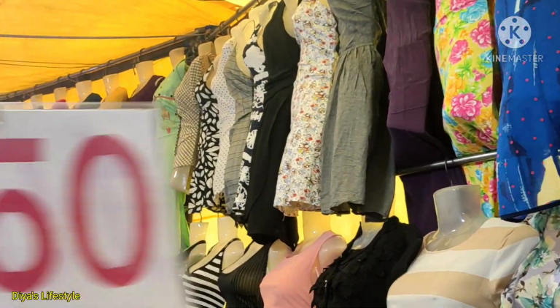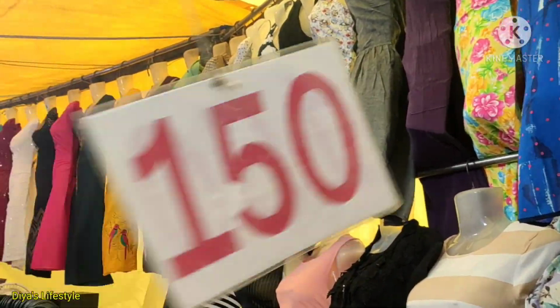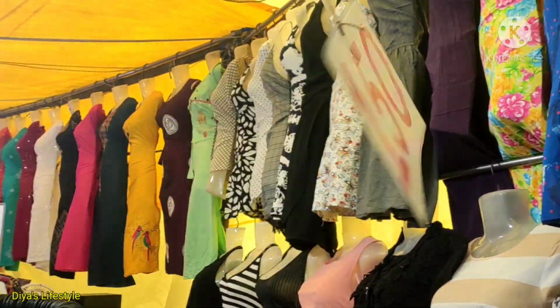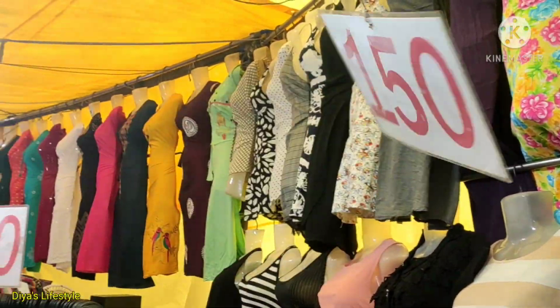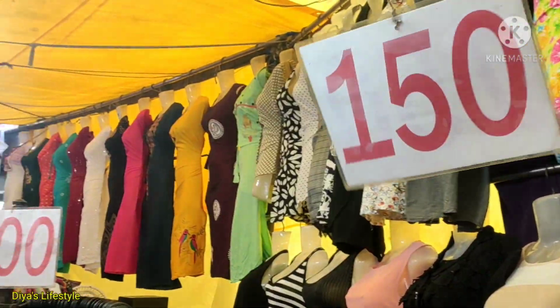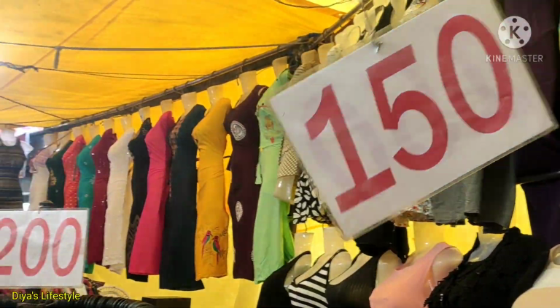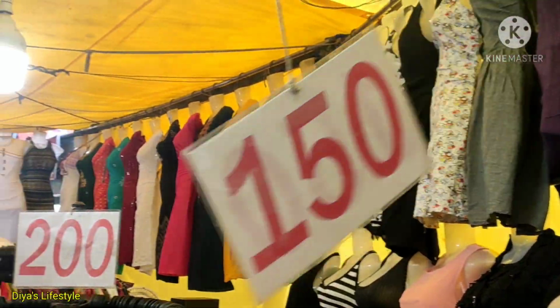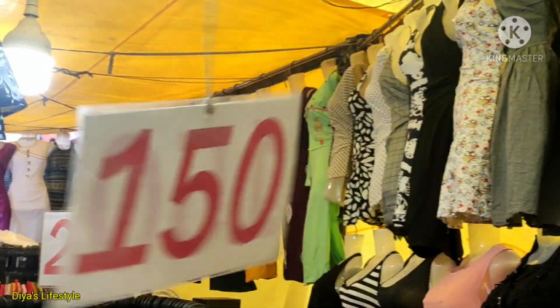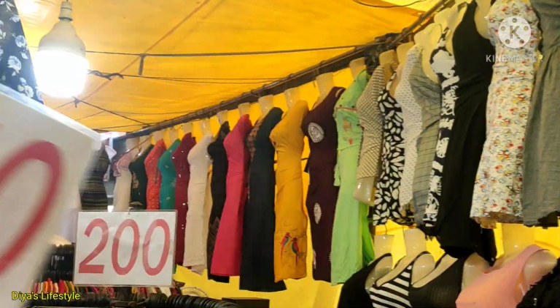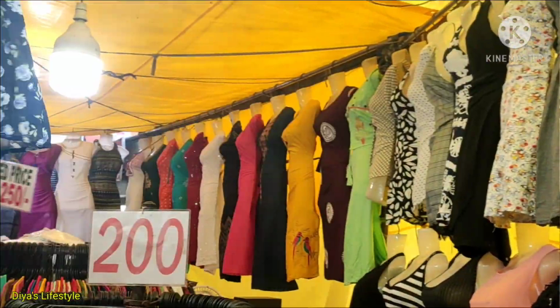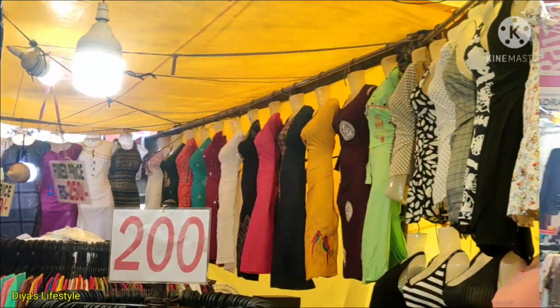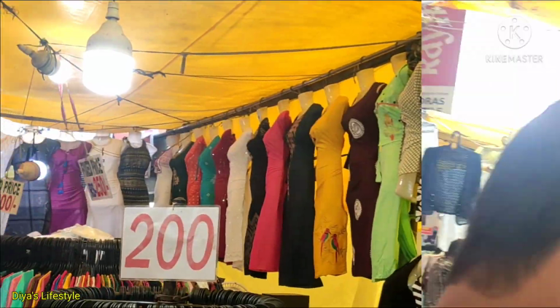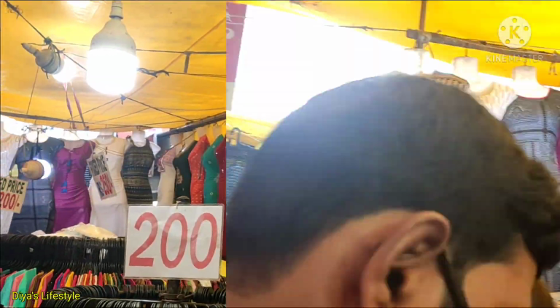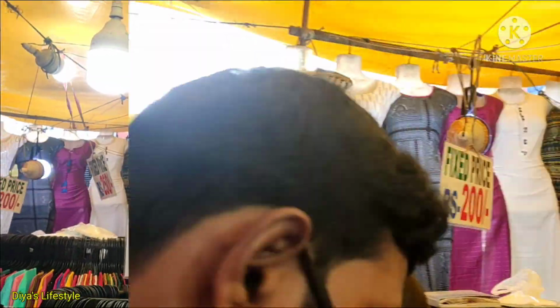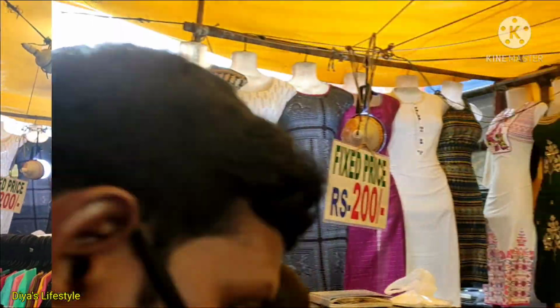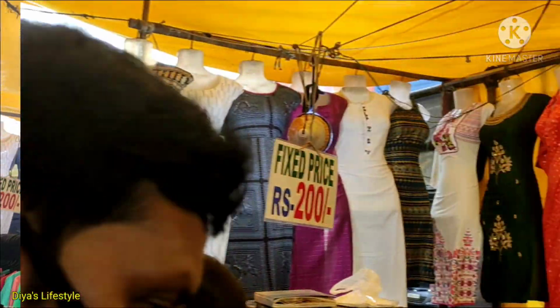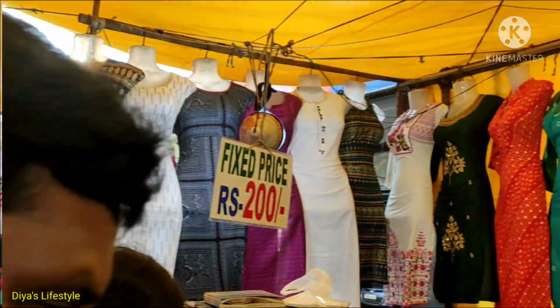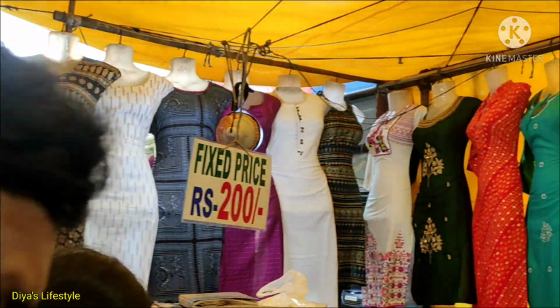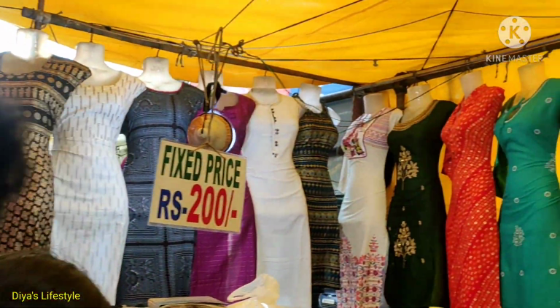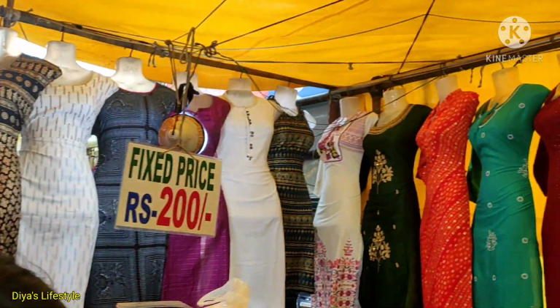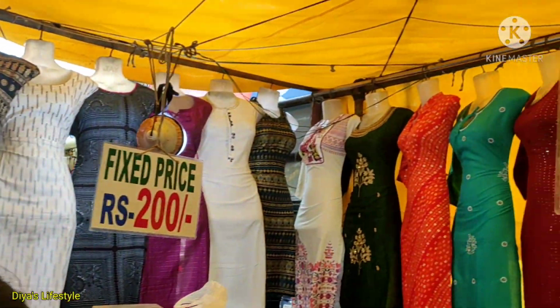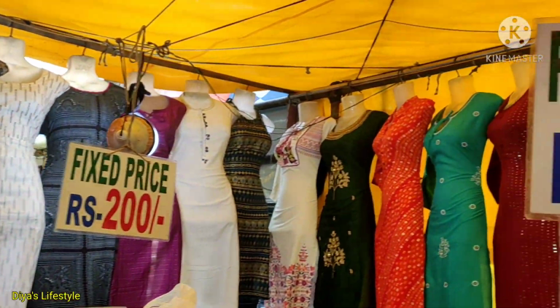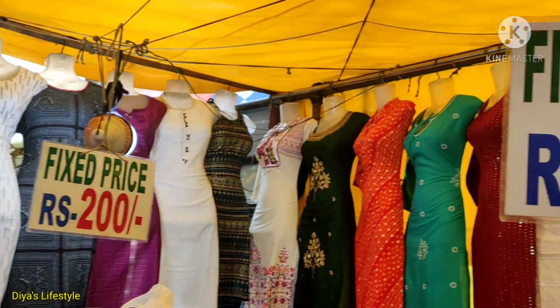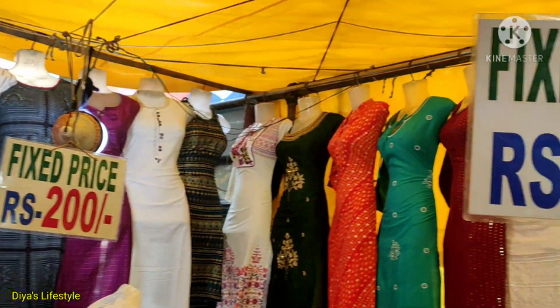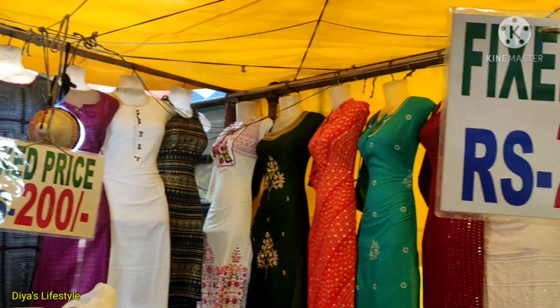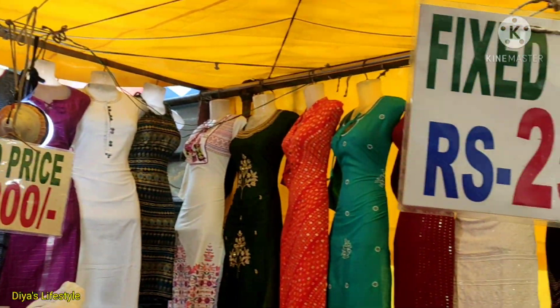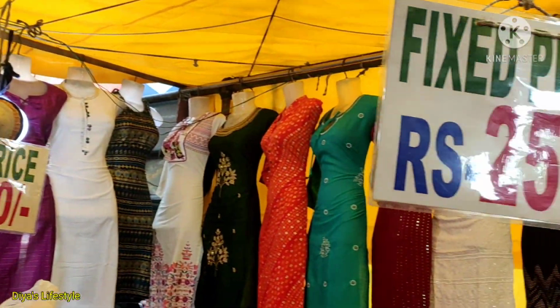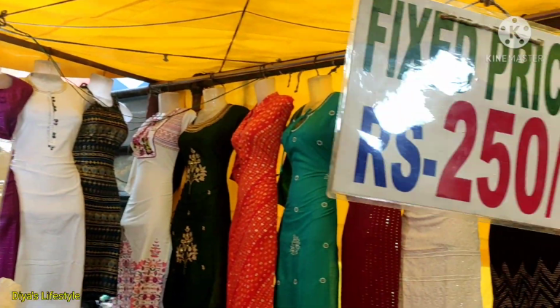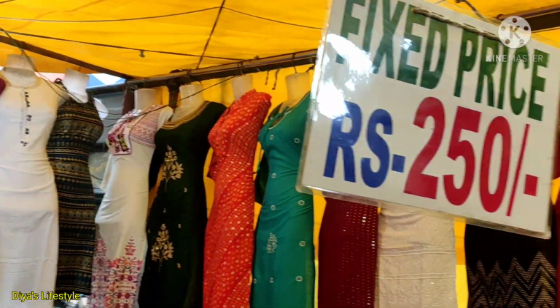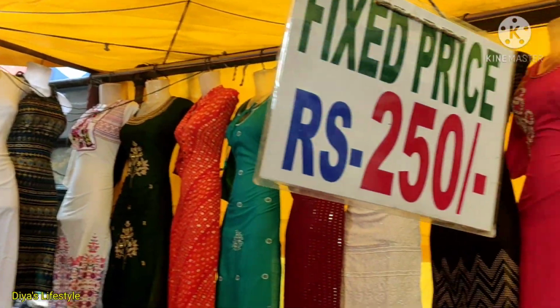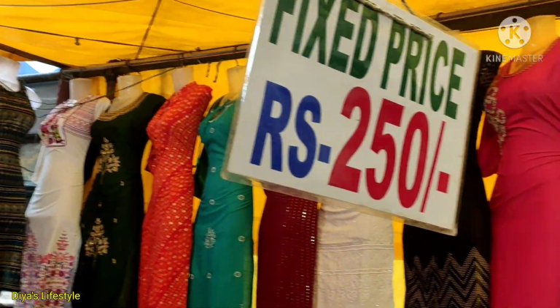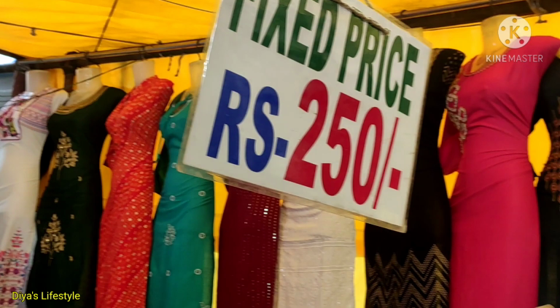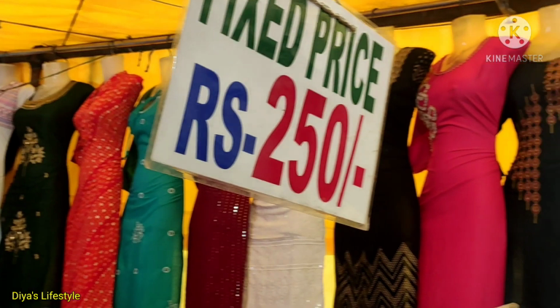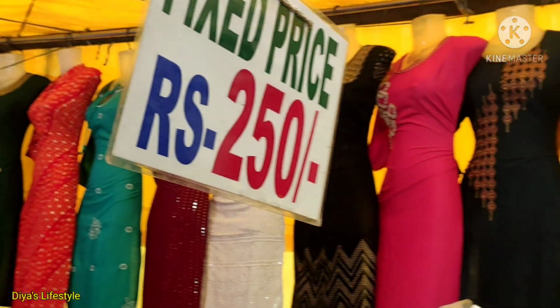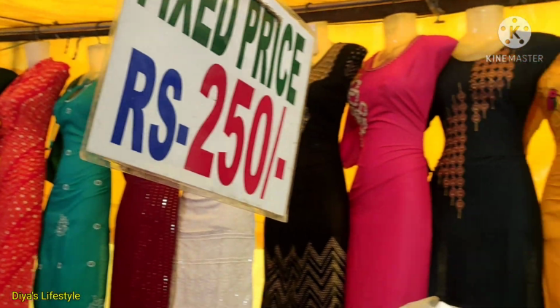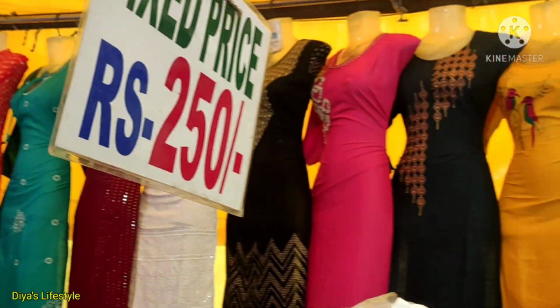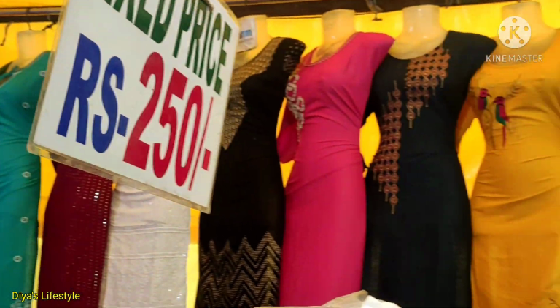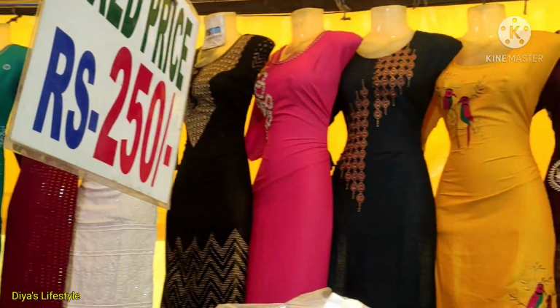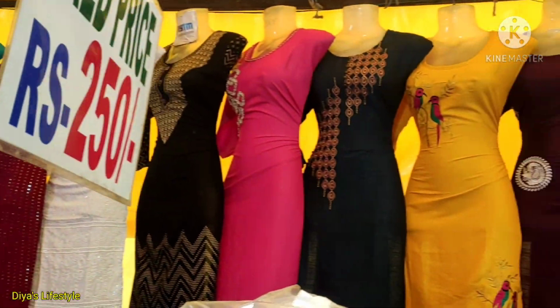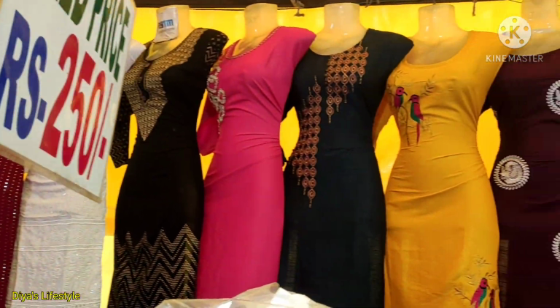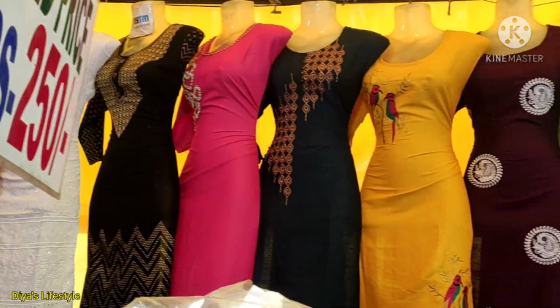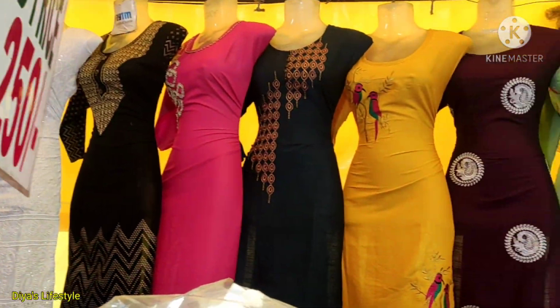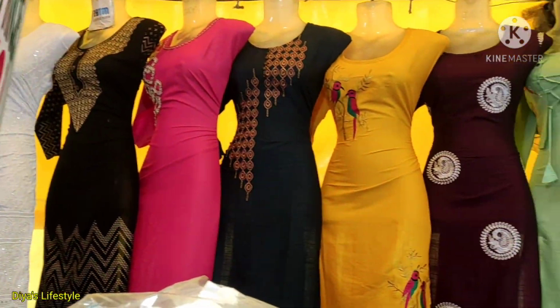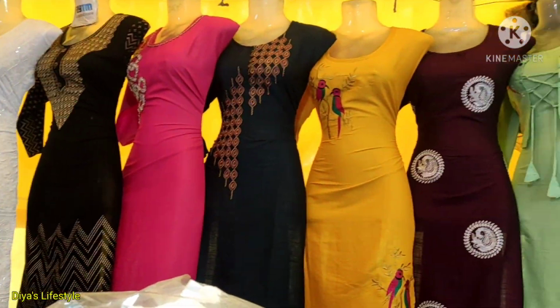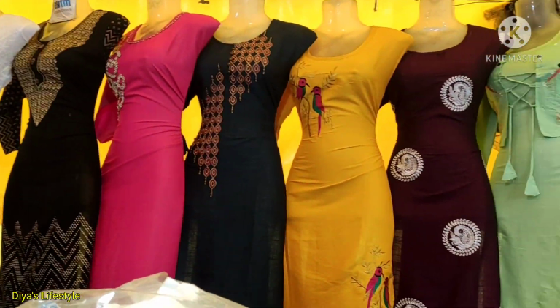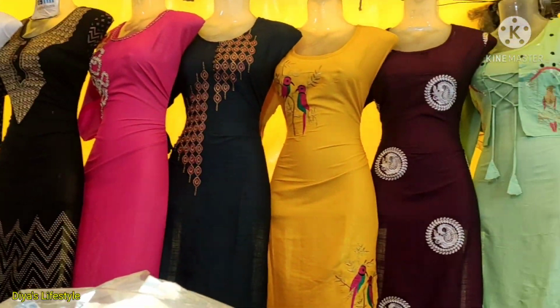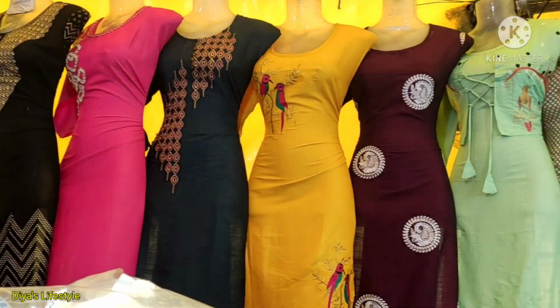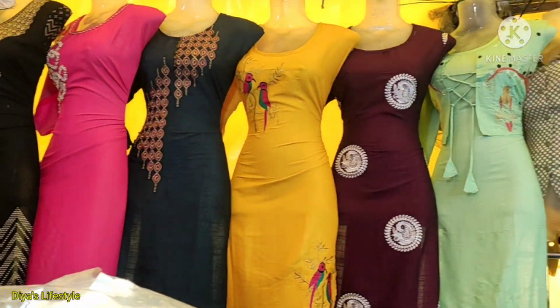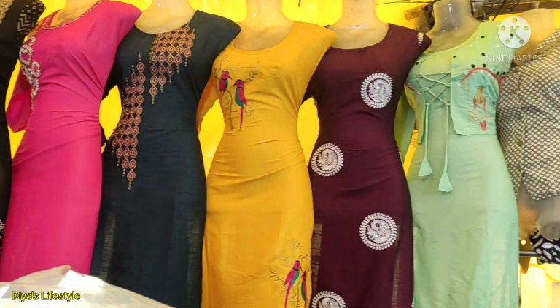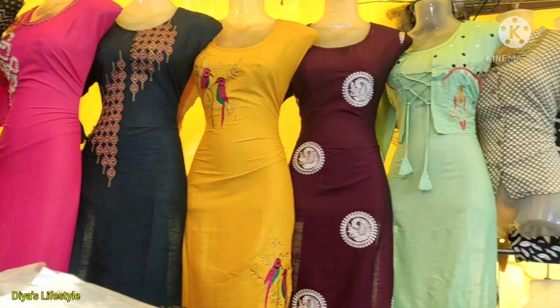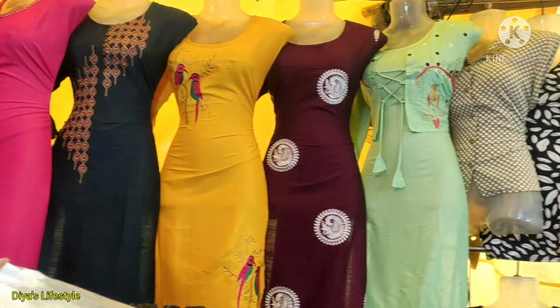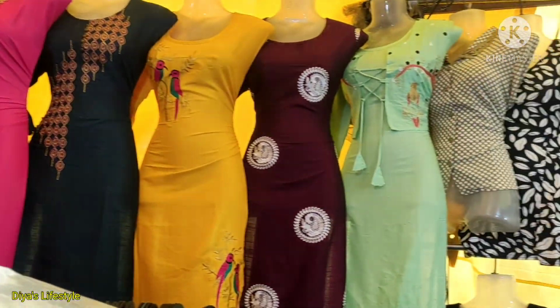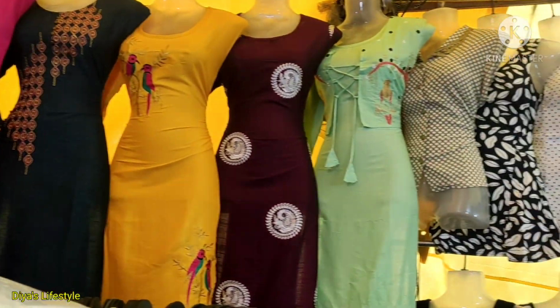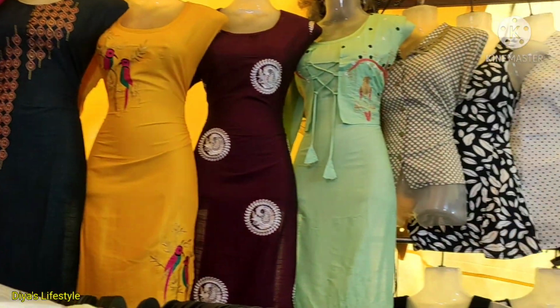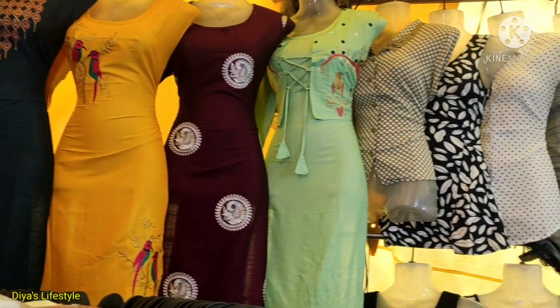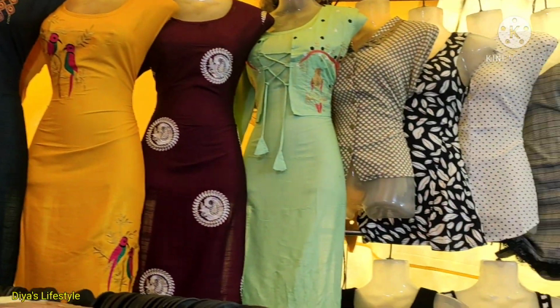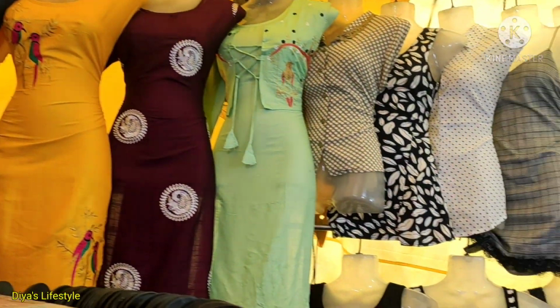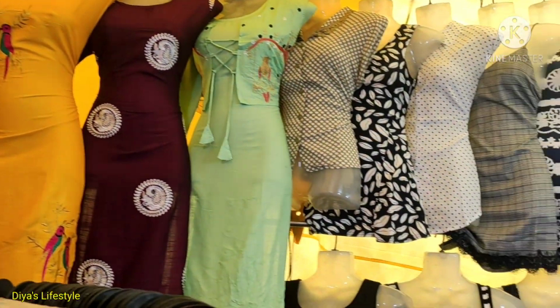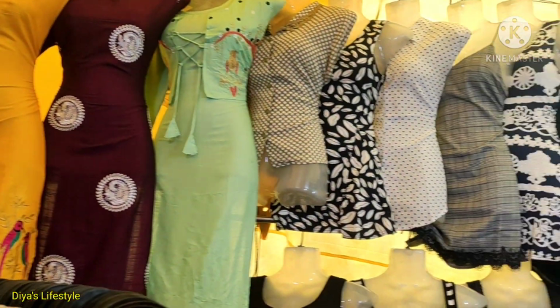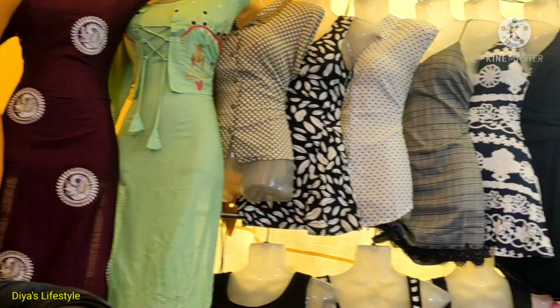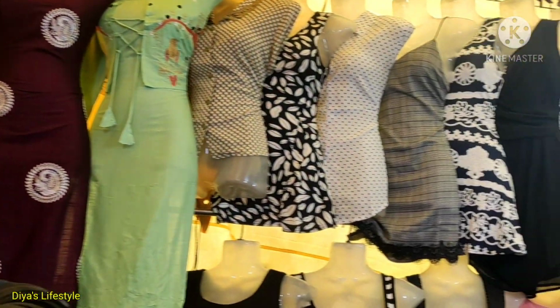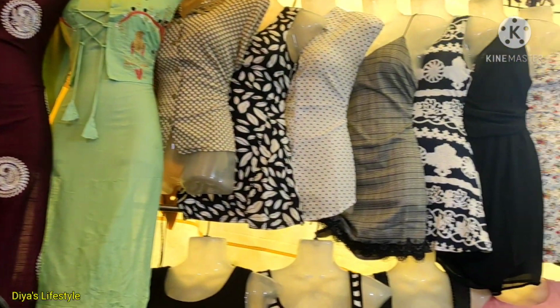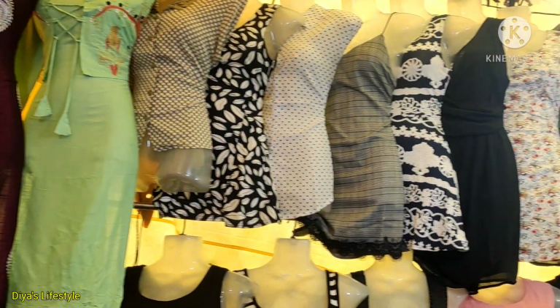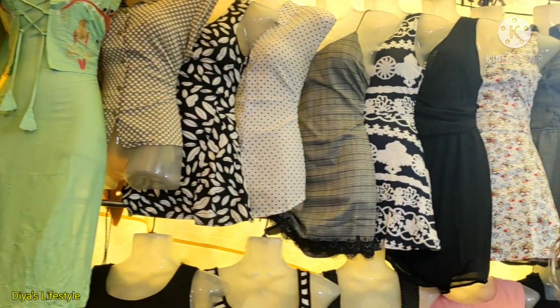Like you can take dresses, tops, or shoes. There are many collections in the garden market.